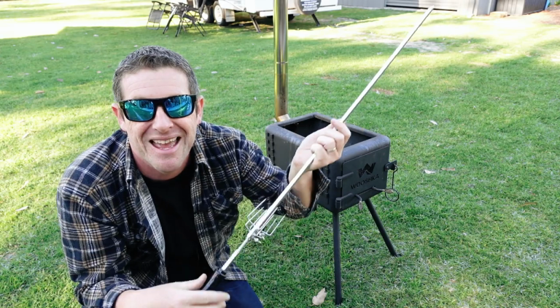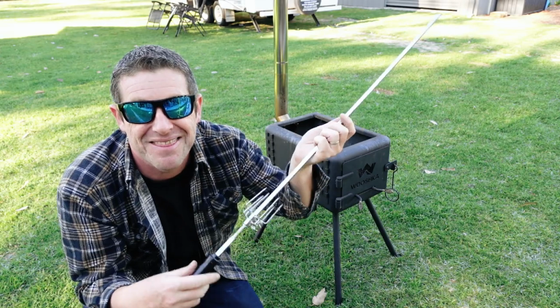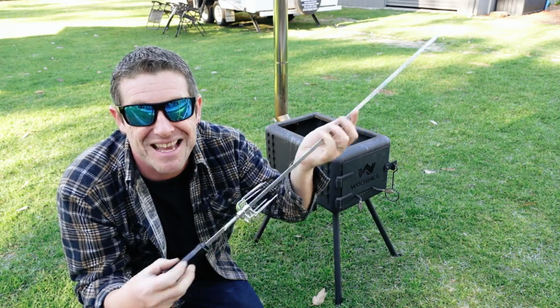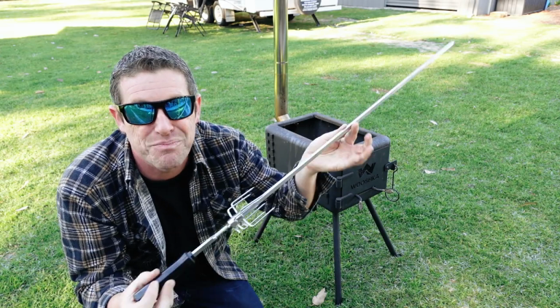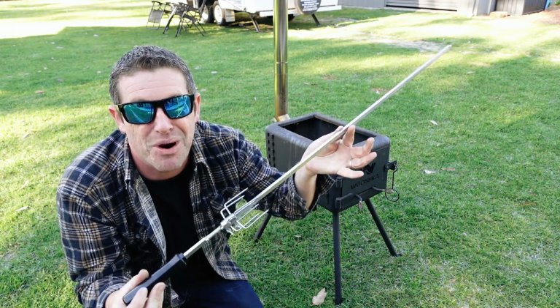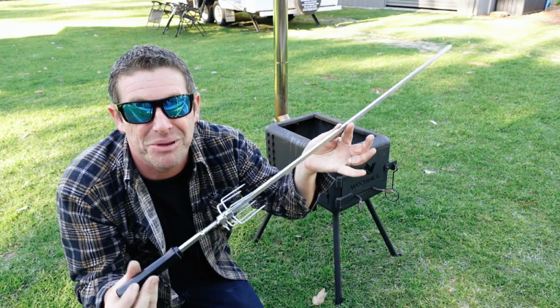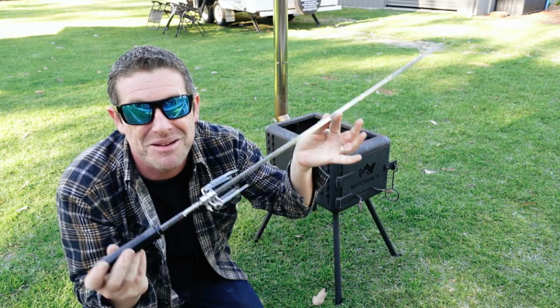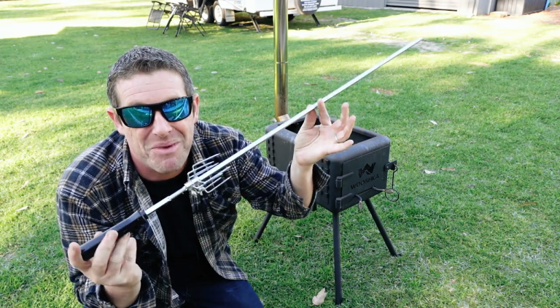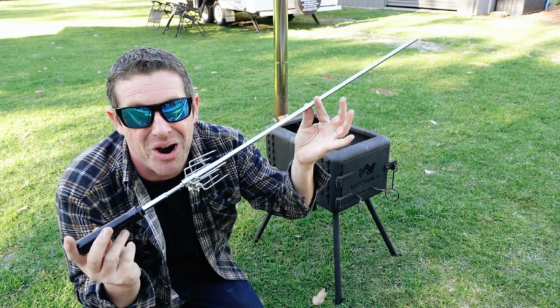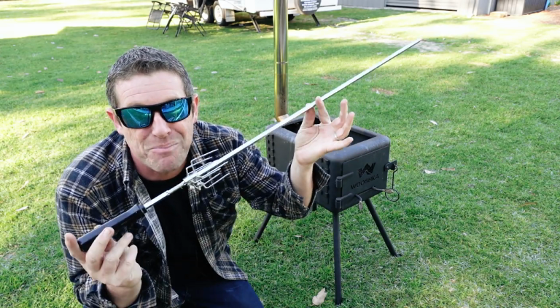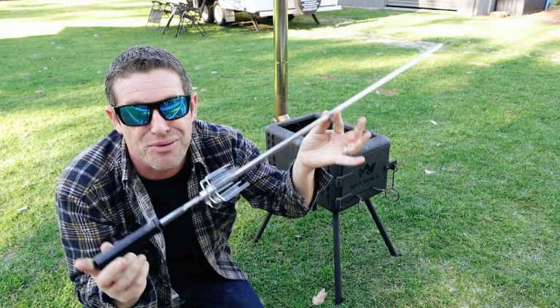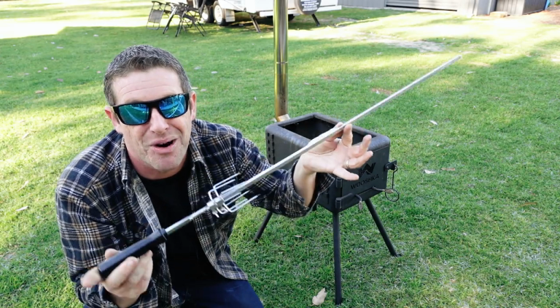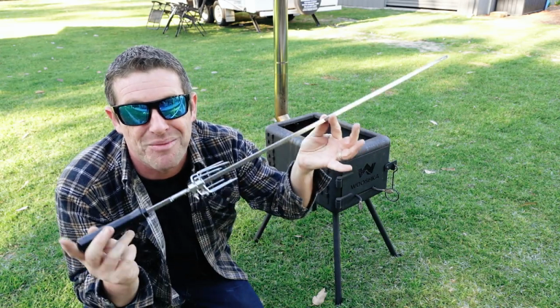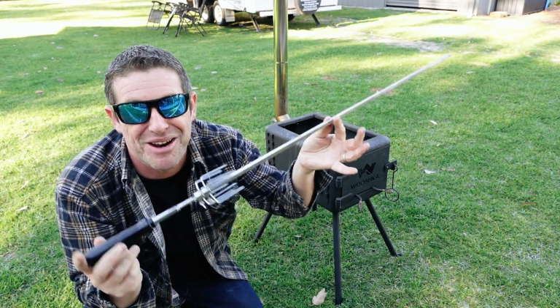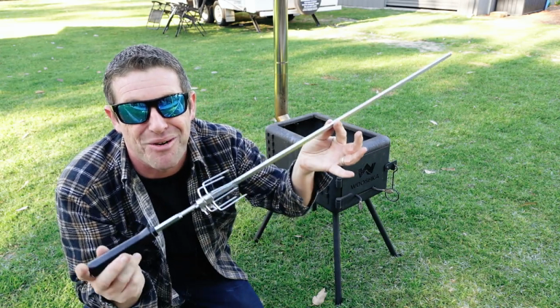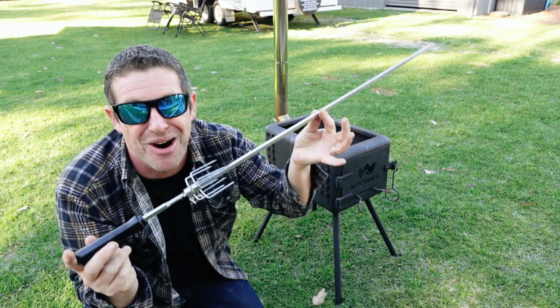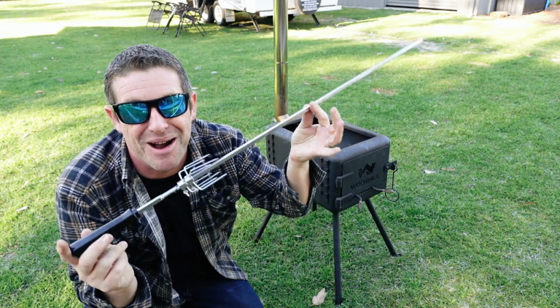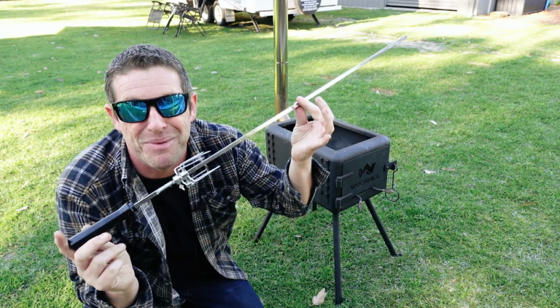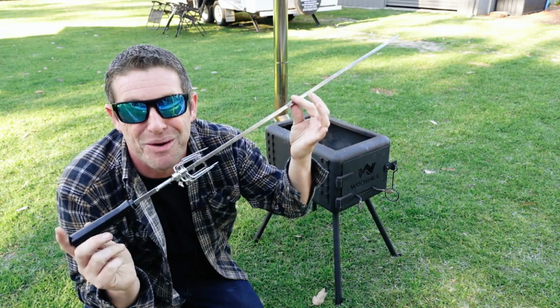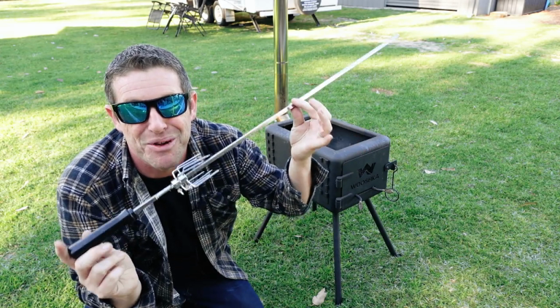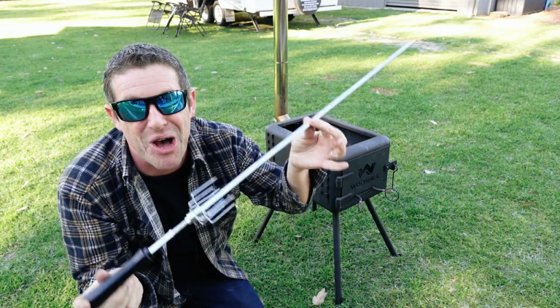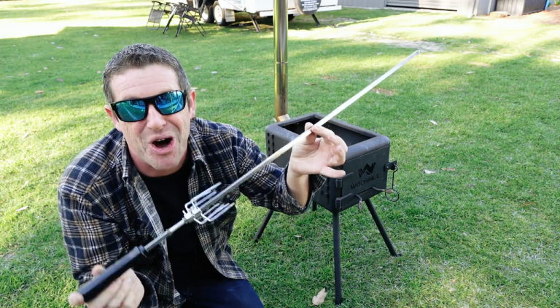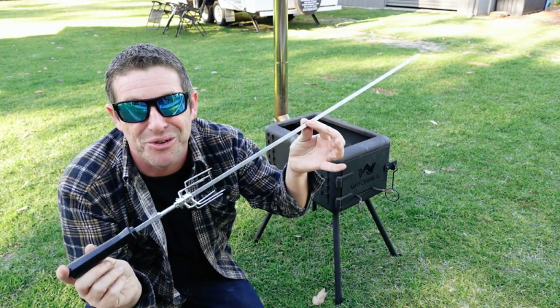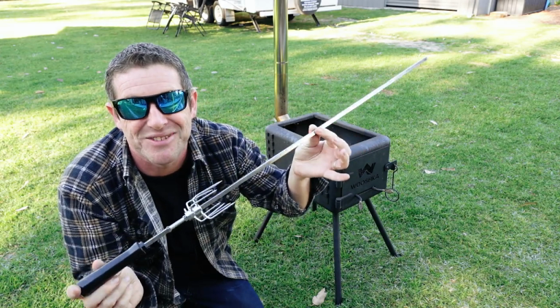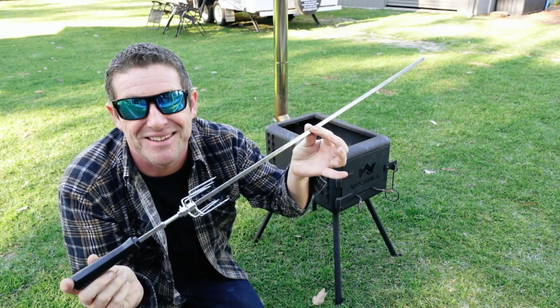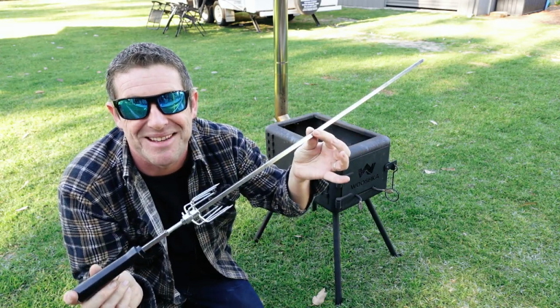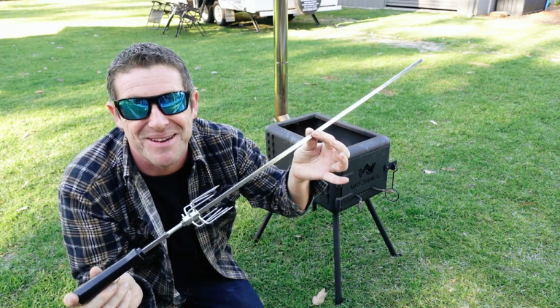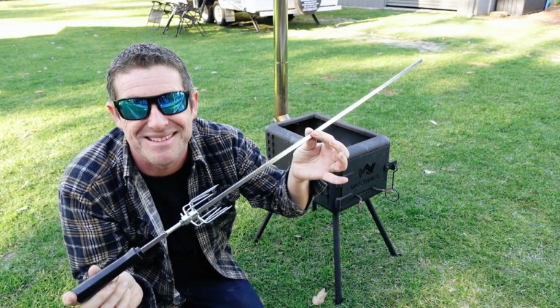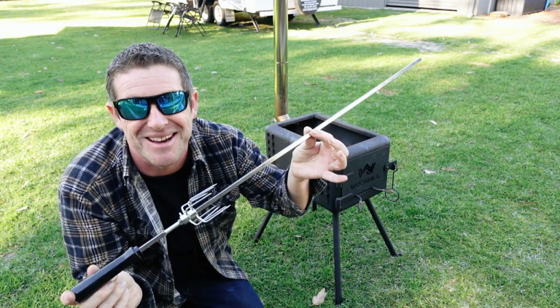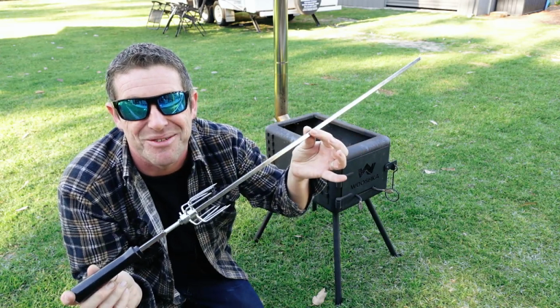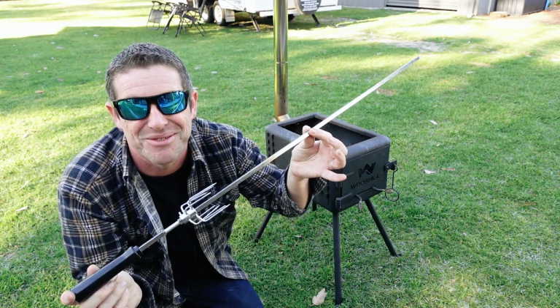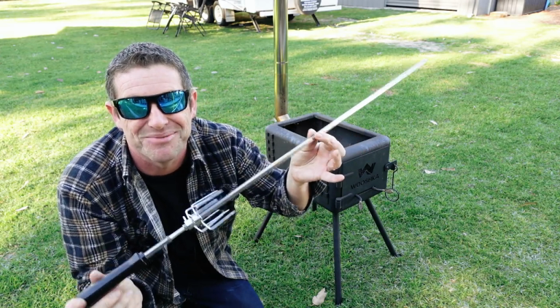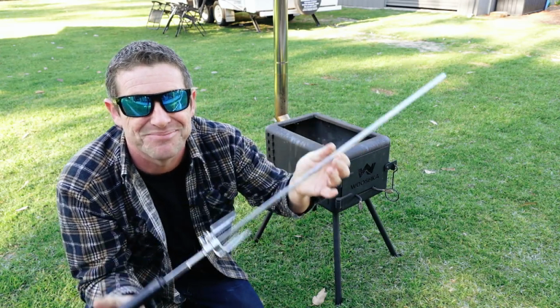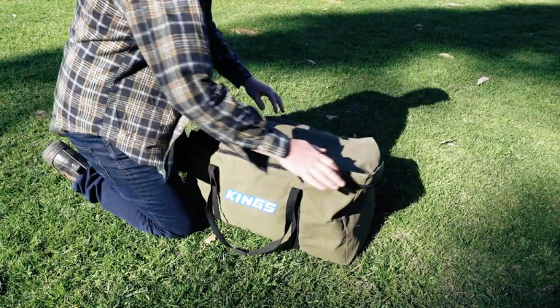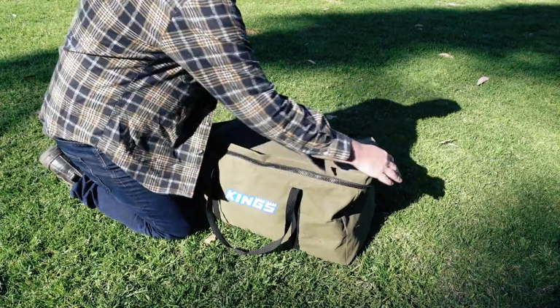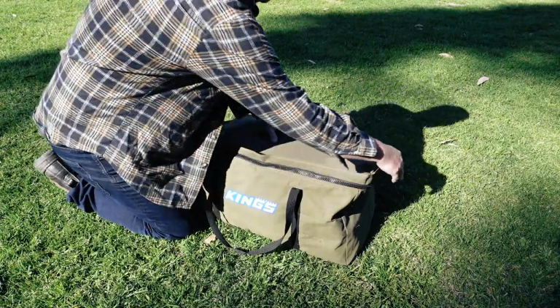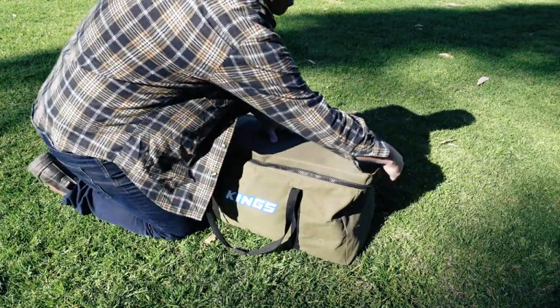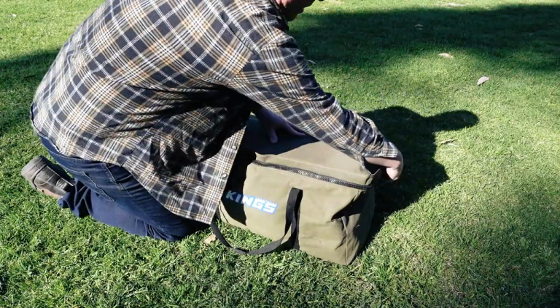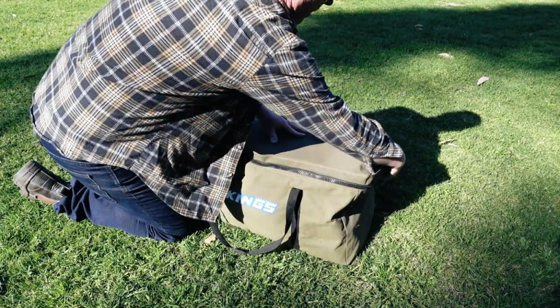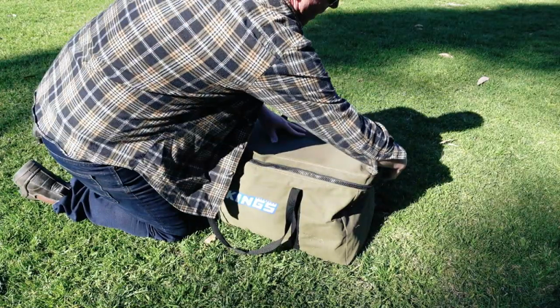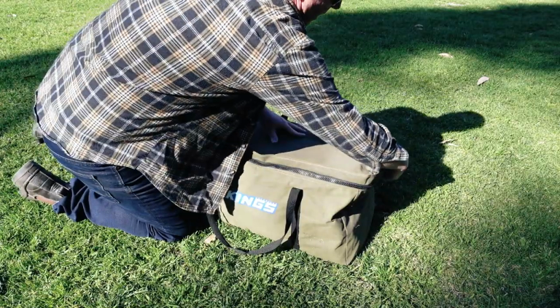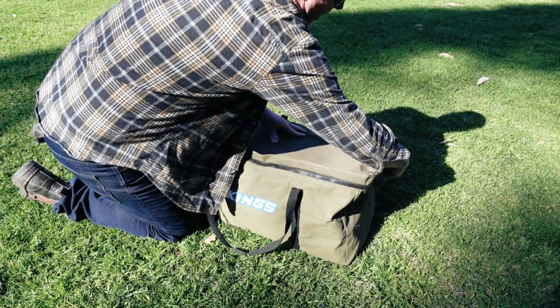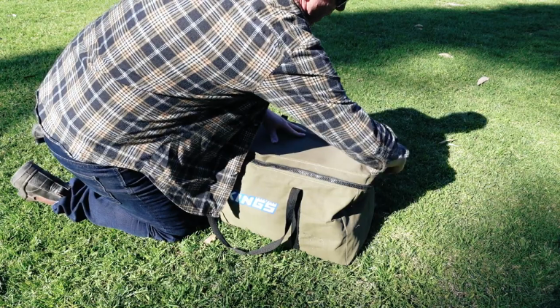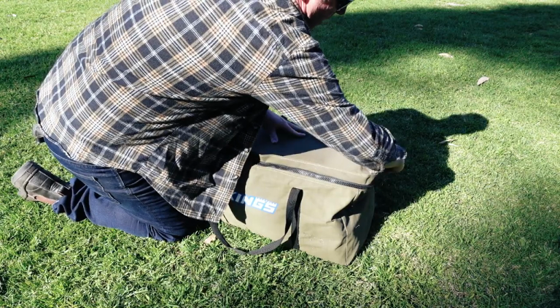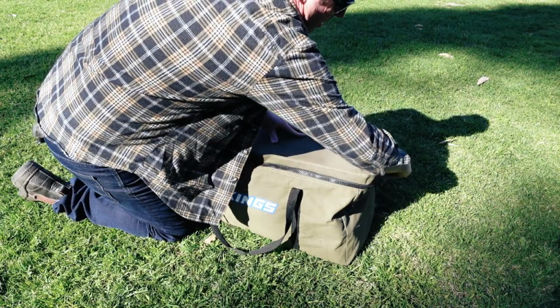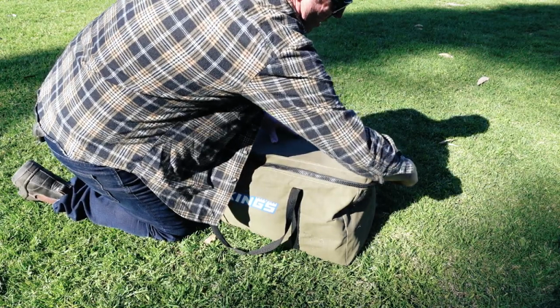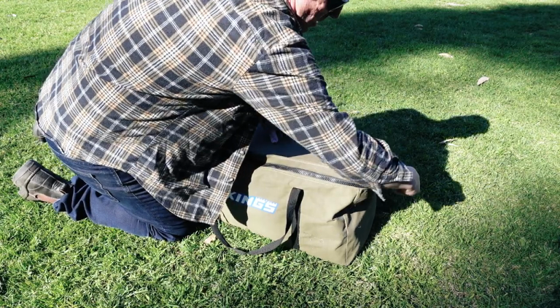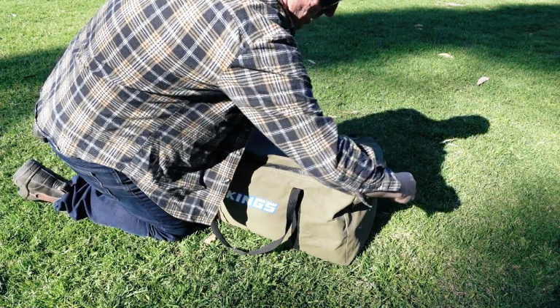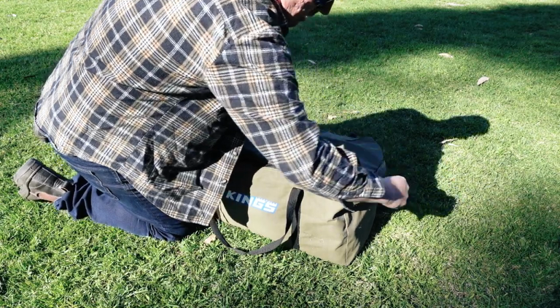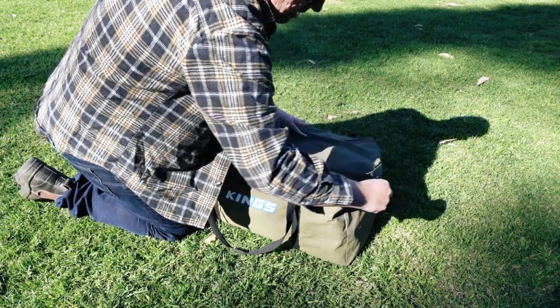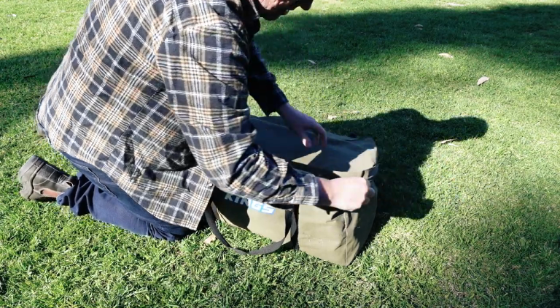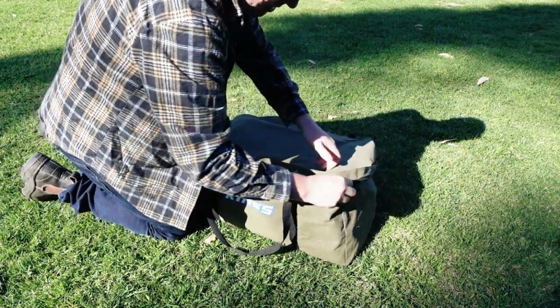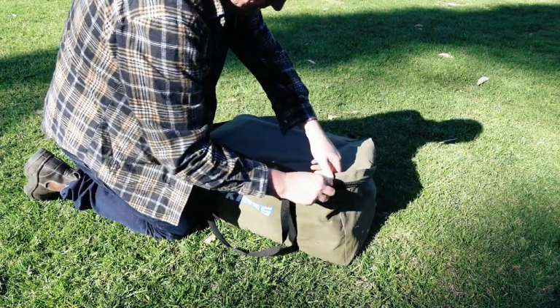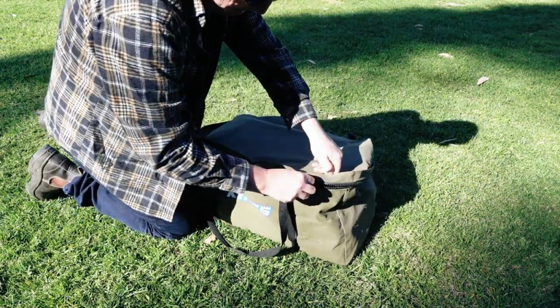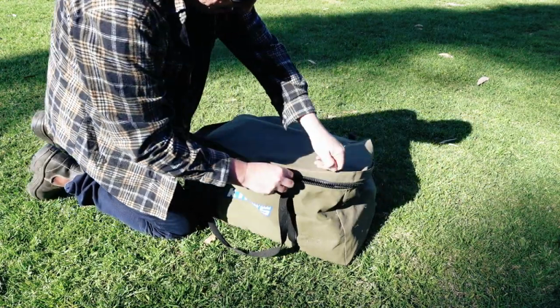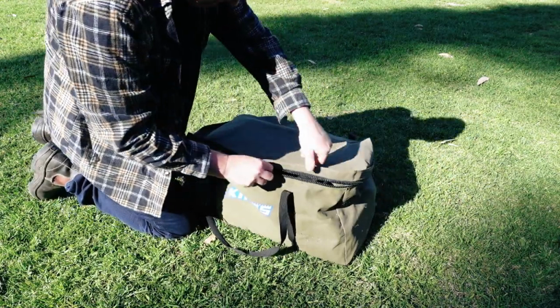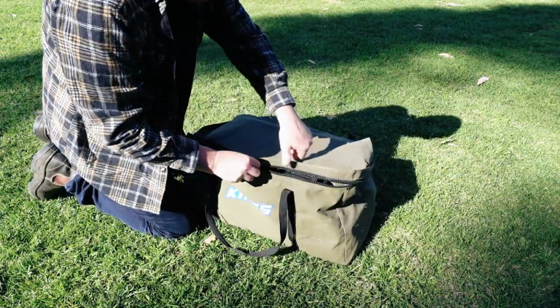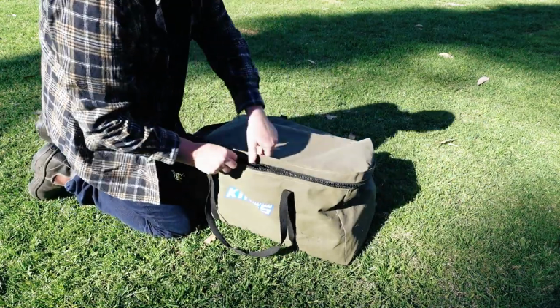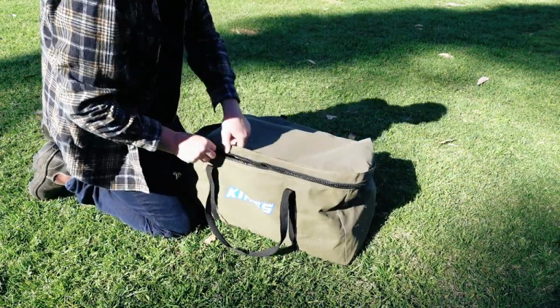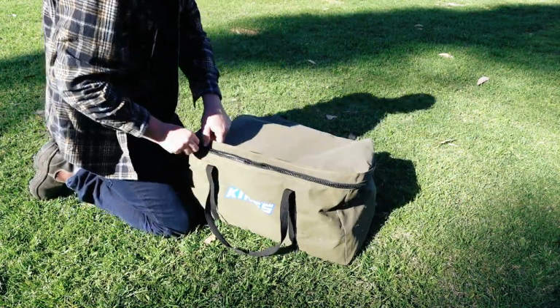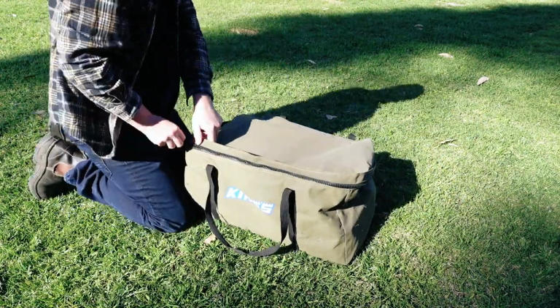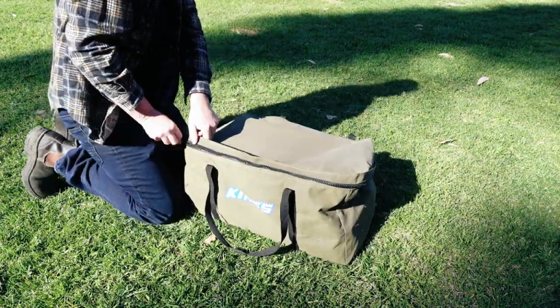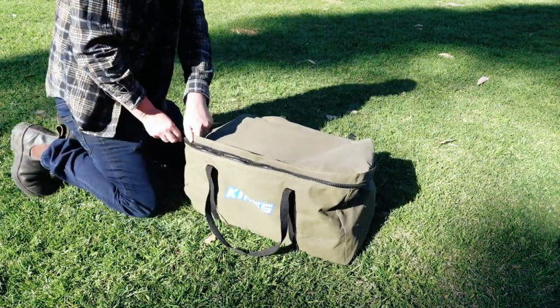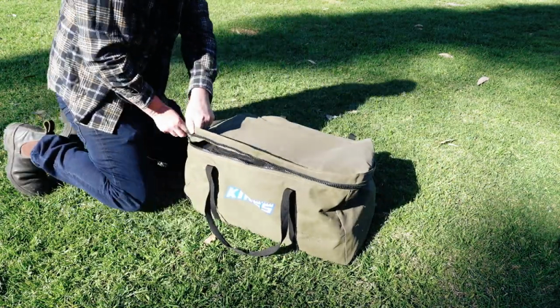My one comment though — for a portable item you would think this would be a two-piece unit, because it's extremely long, pretty much twice as long as the firebox itself. It would be great if you could just screw it apart like a standard rotisserie and pack it away inside the firebox for transportation. That's probably my primary gripe with the whole system. Now let's get into the setup and operation.